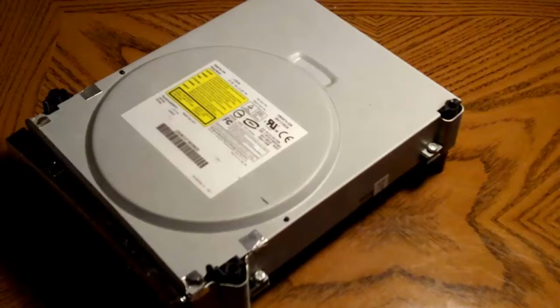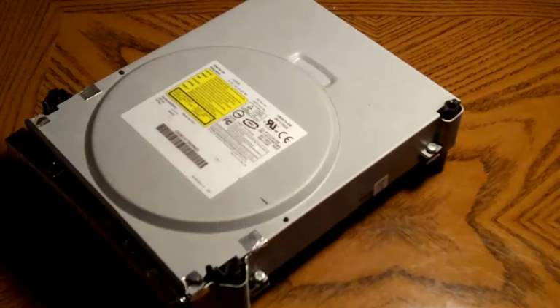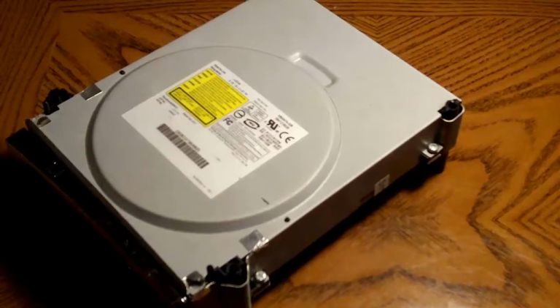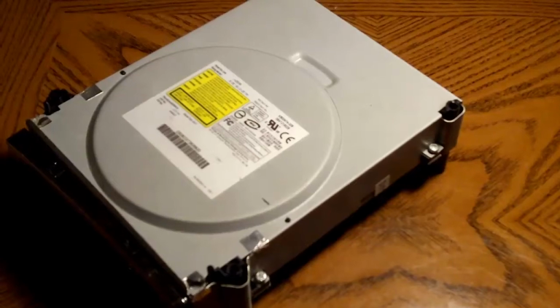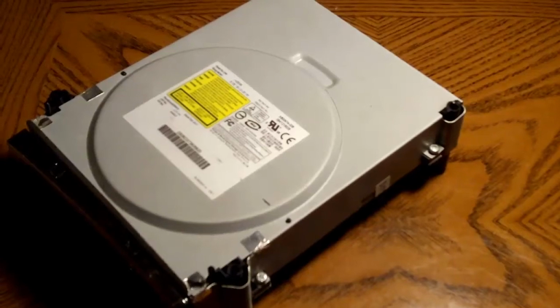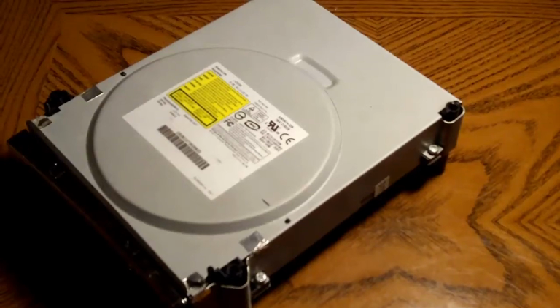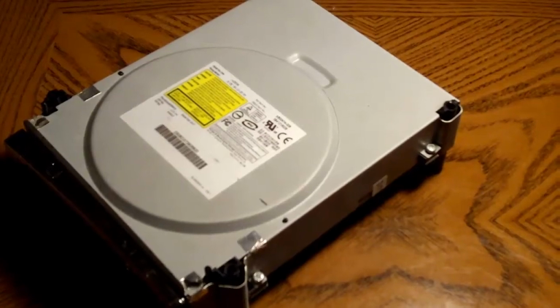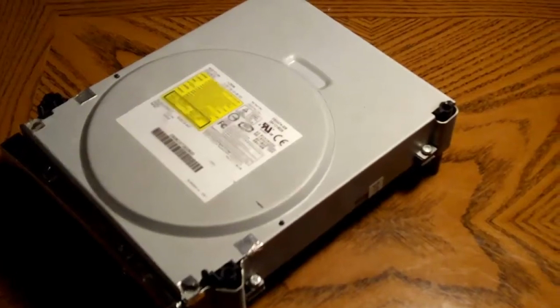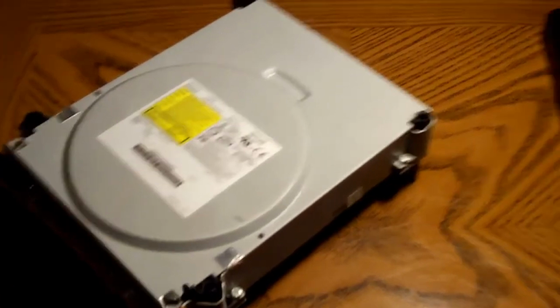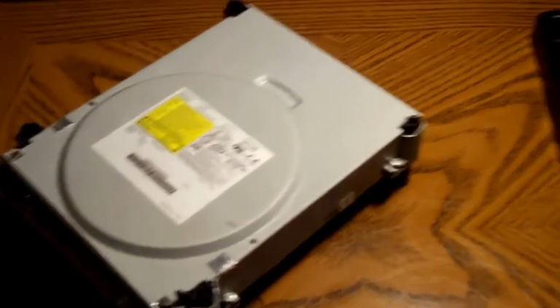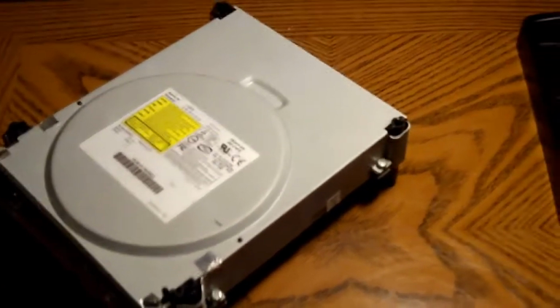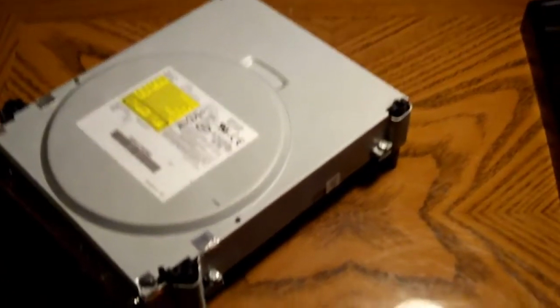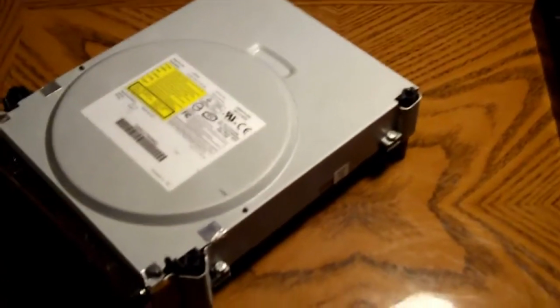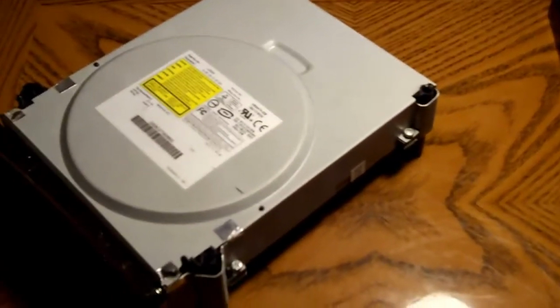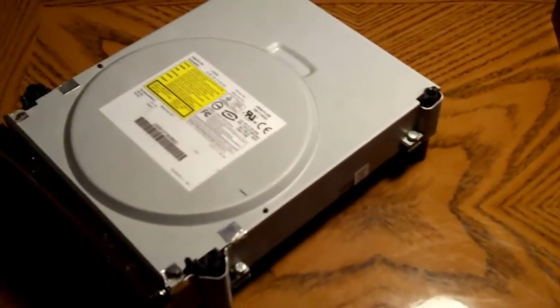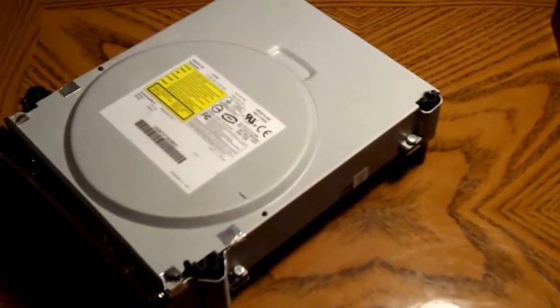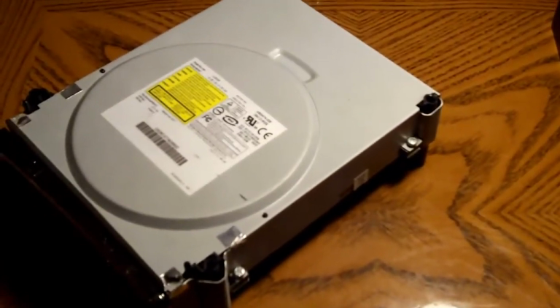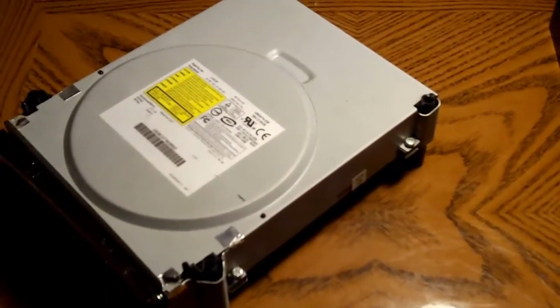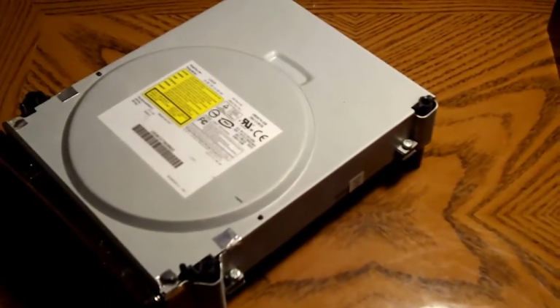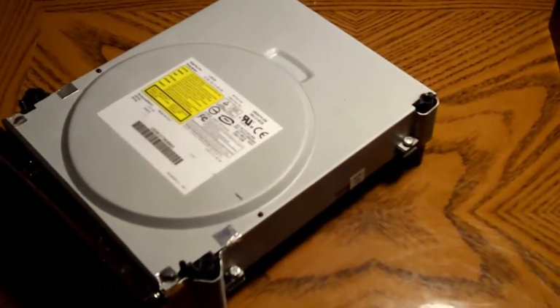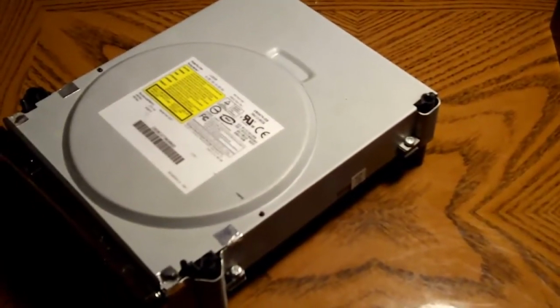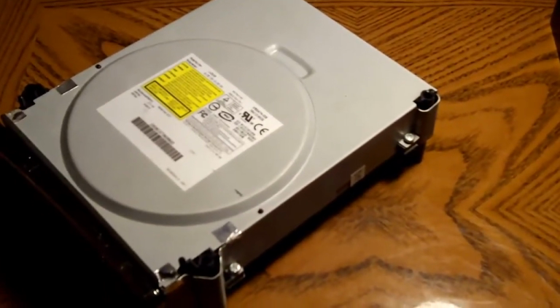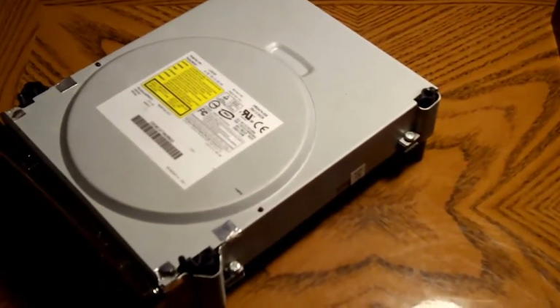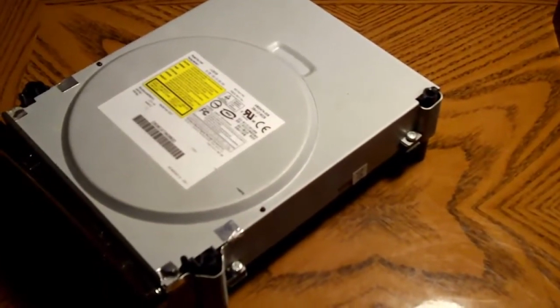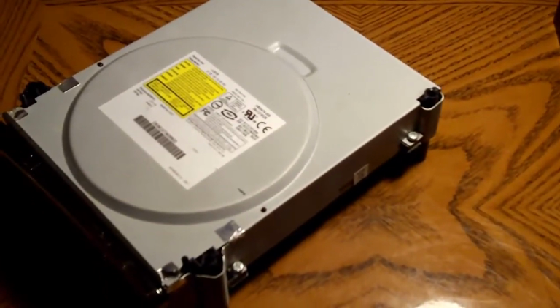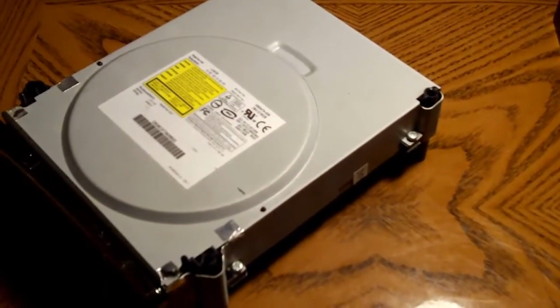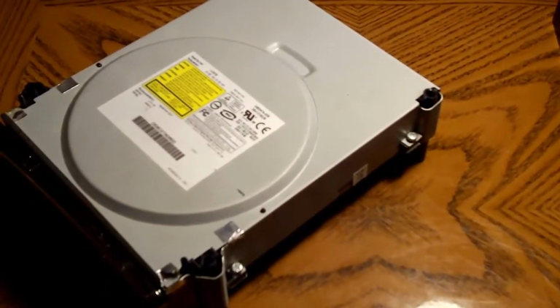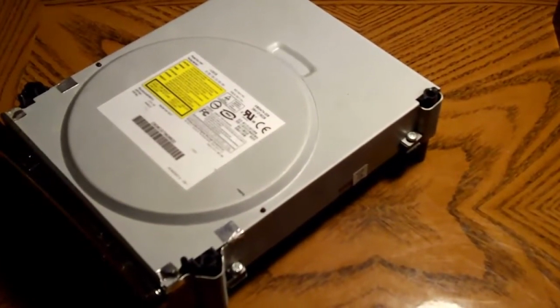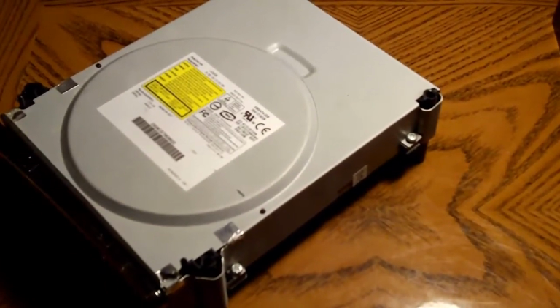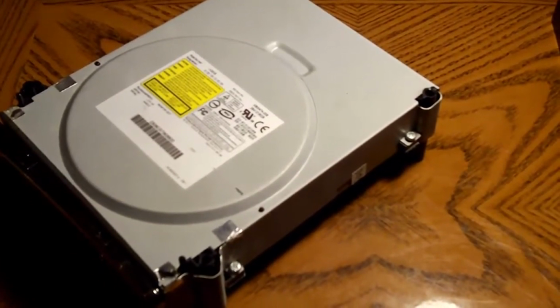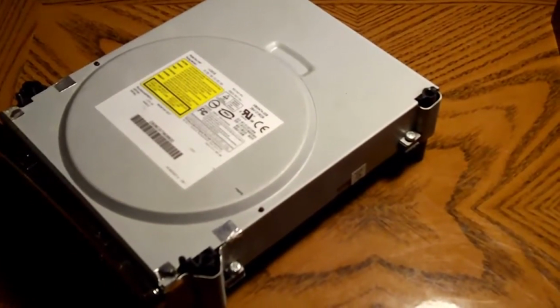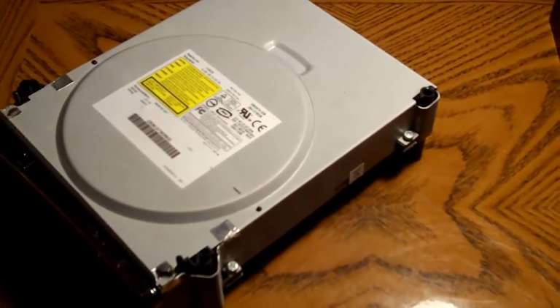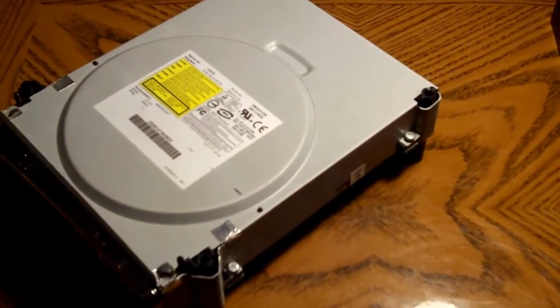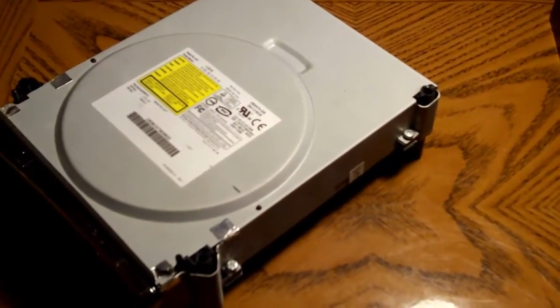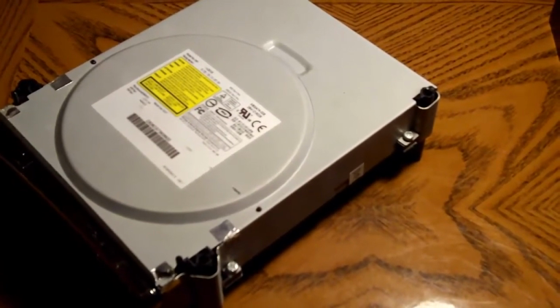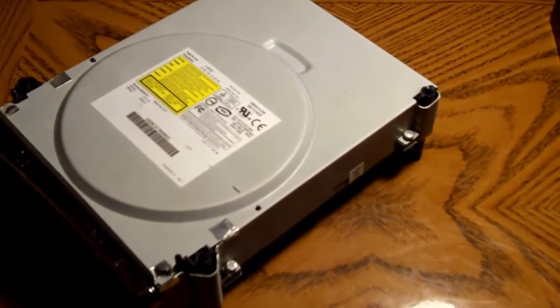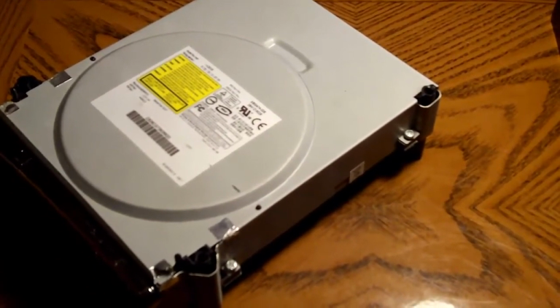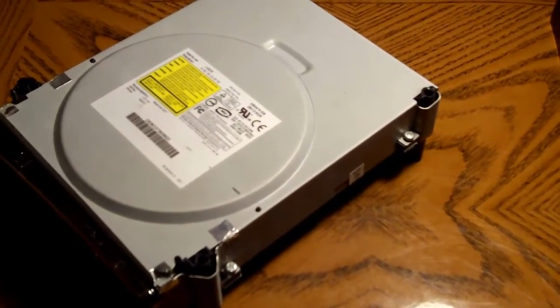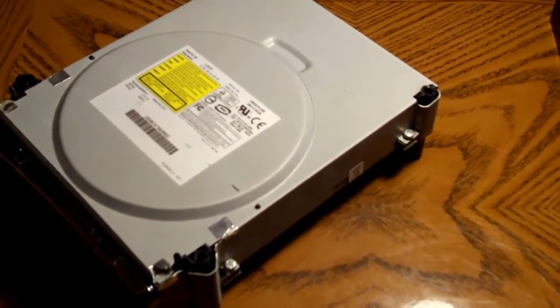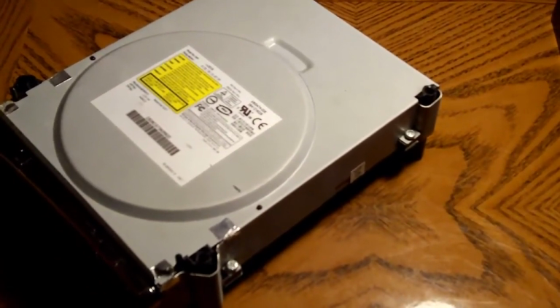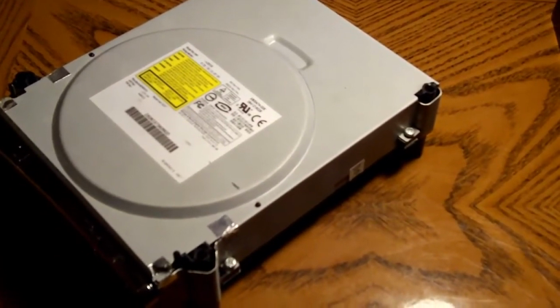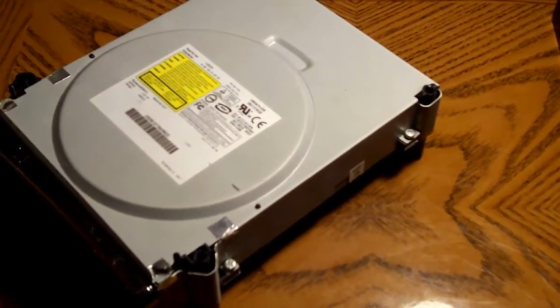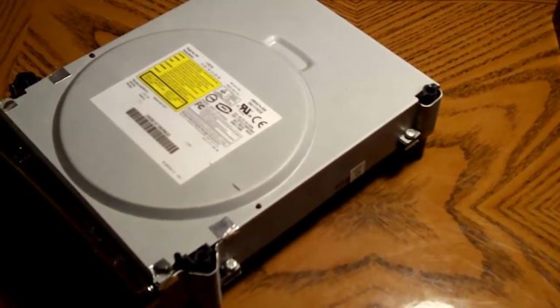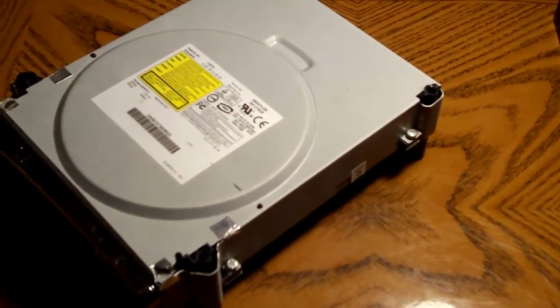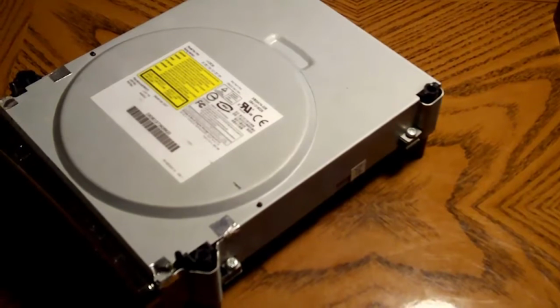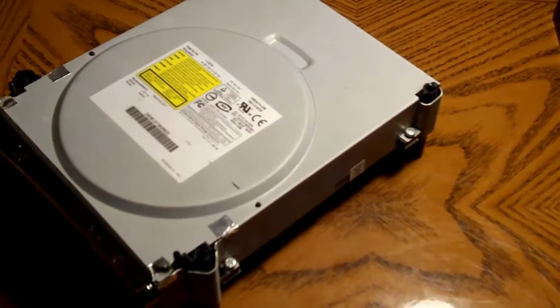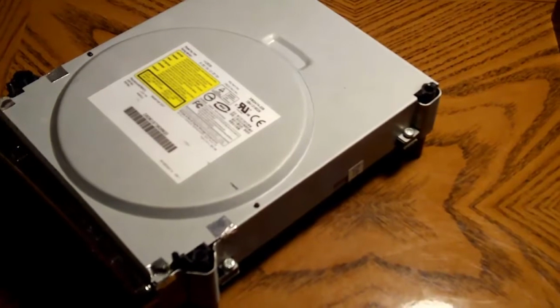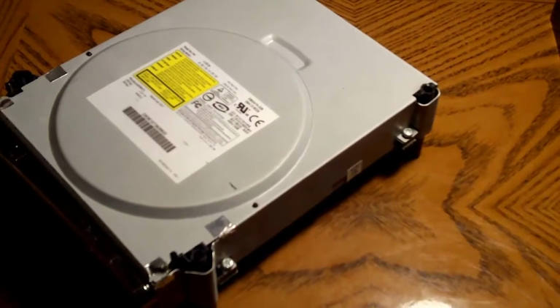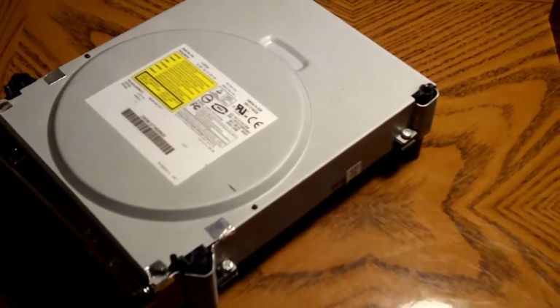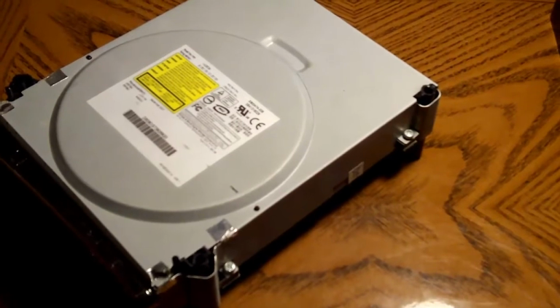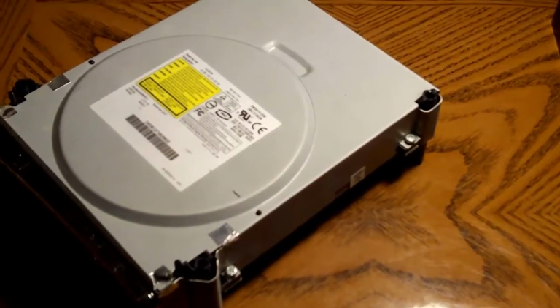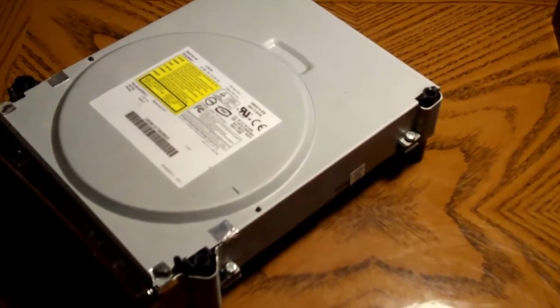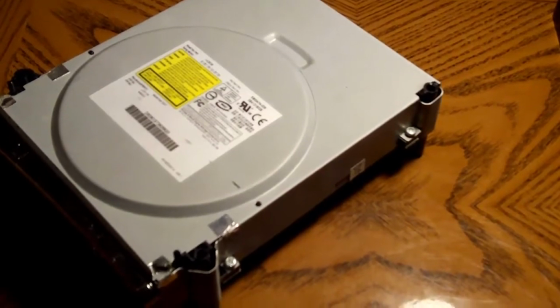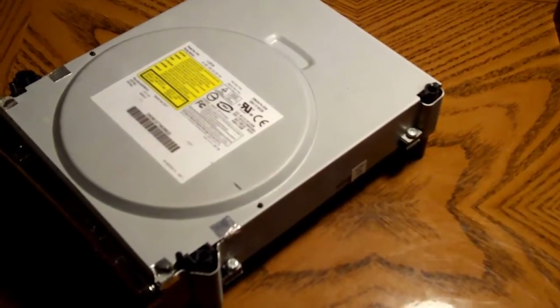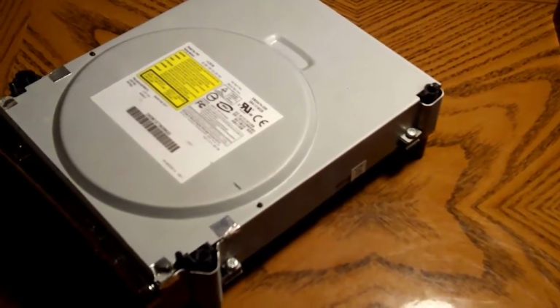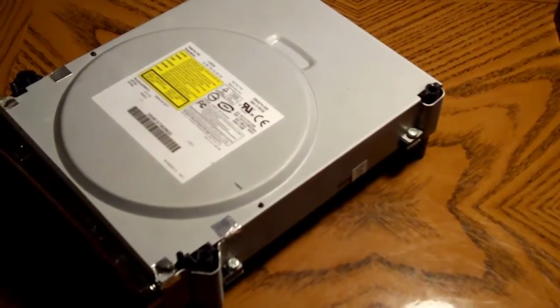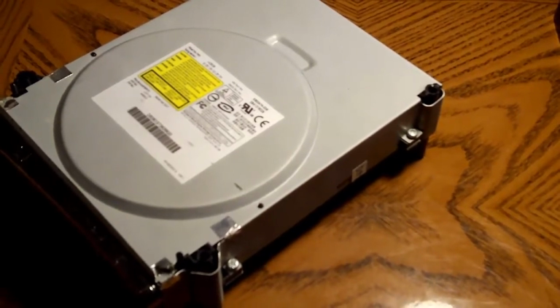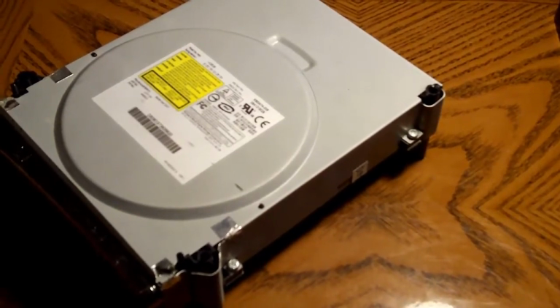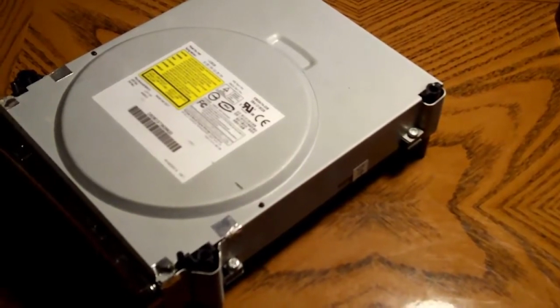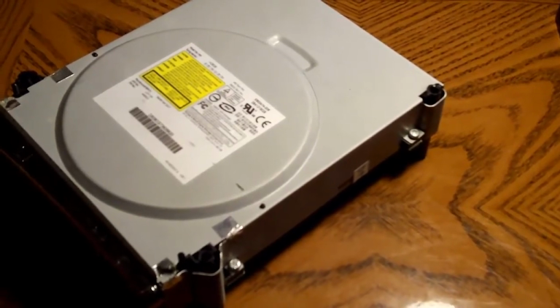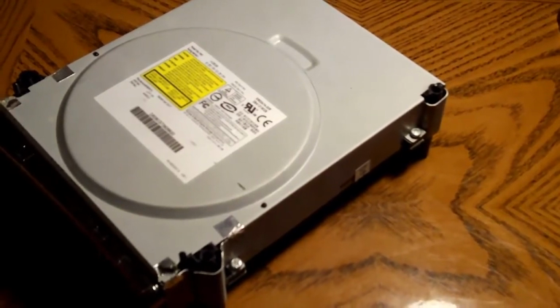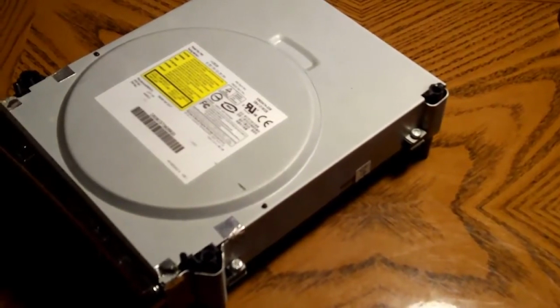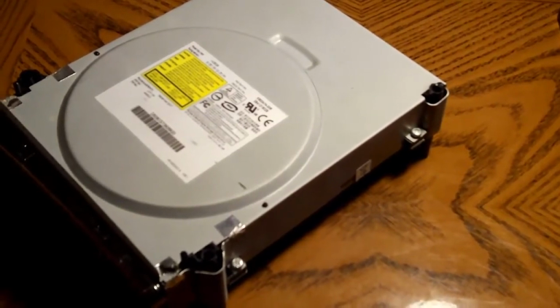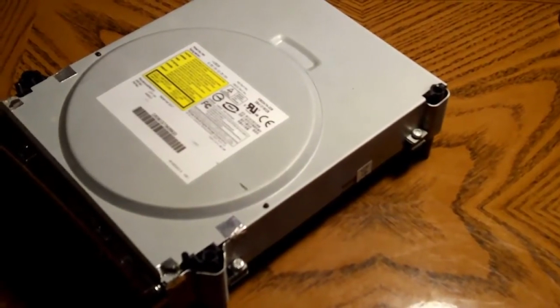Hey everyone, Anthony here from Finch Computer Repair. Today I'm going to show you how to fix my Xbox 360 DVD ROM drive disk reader.